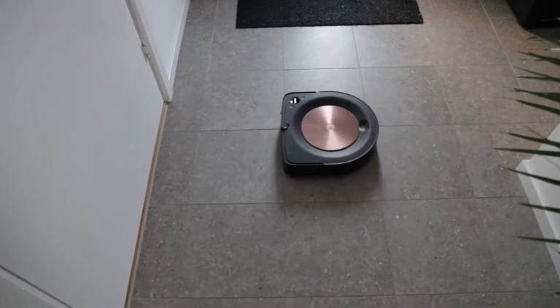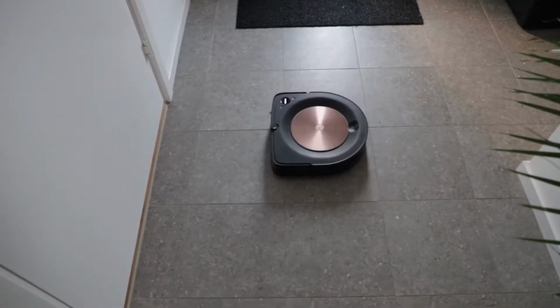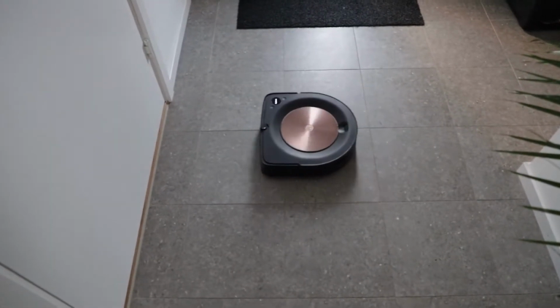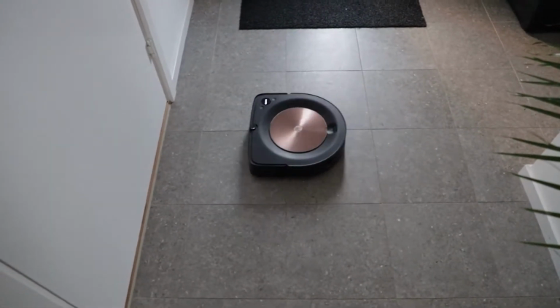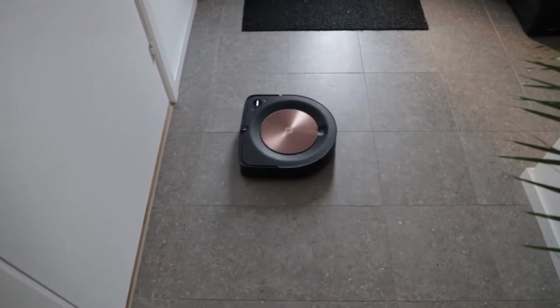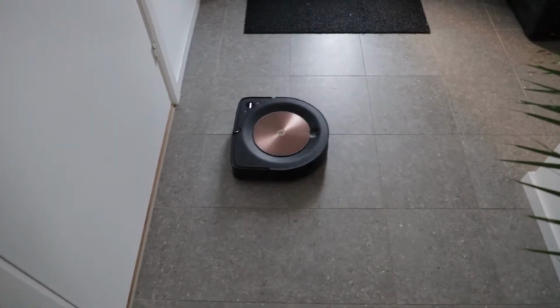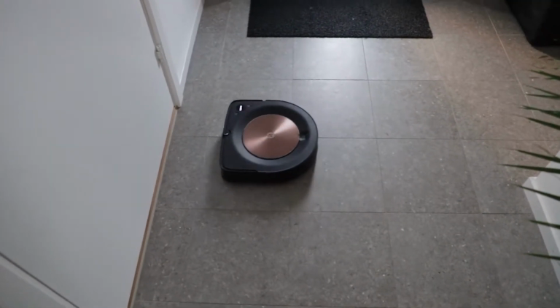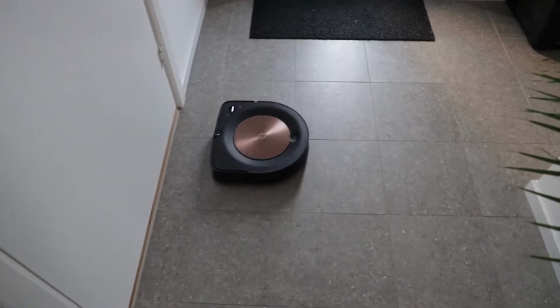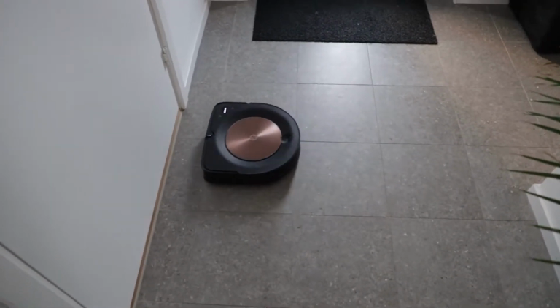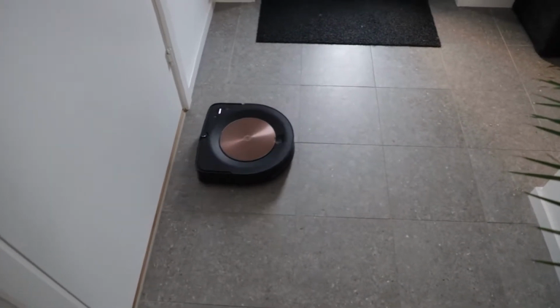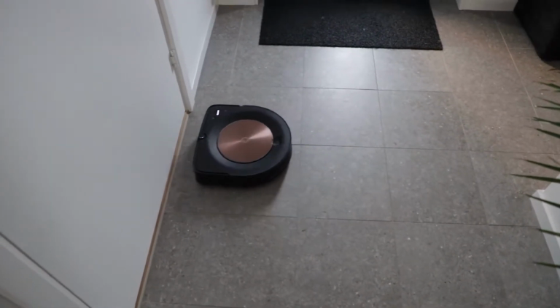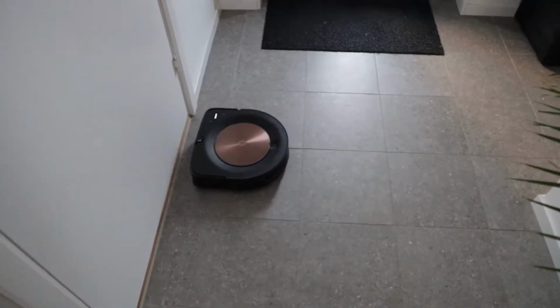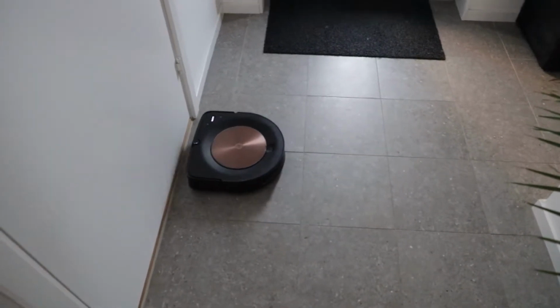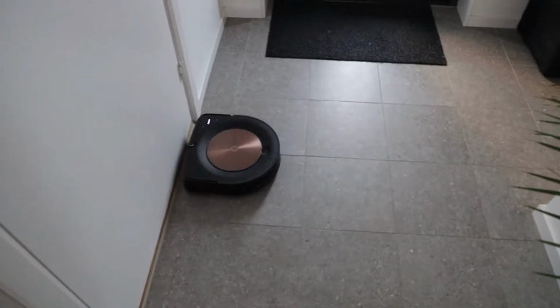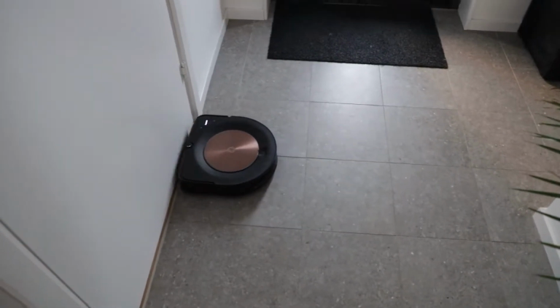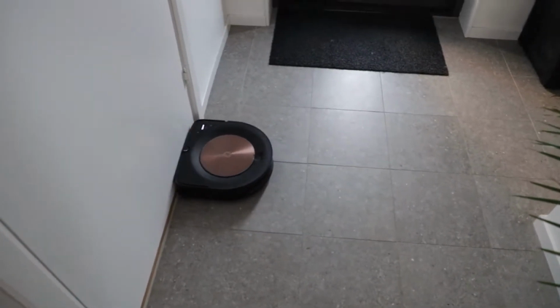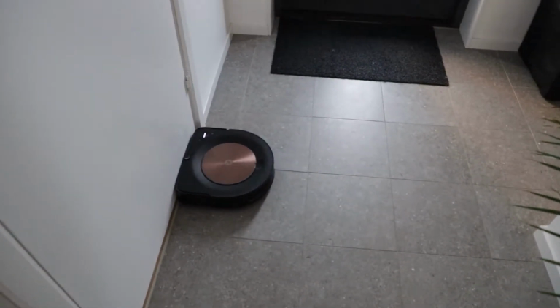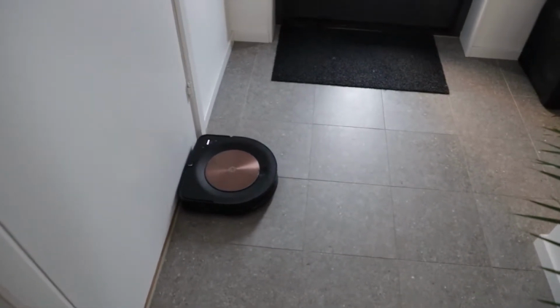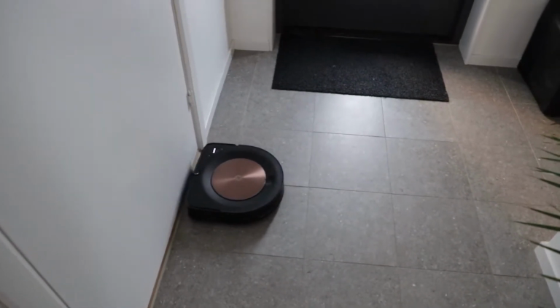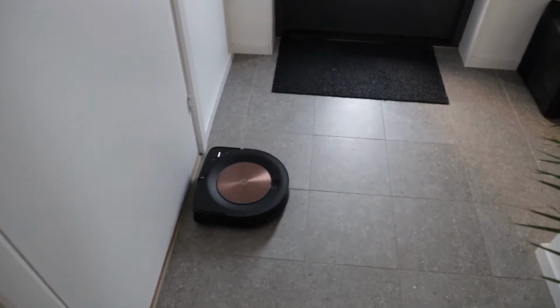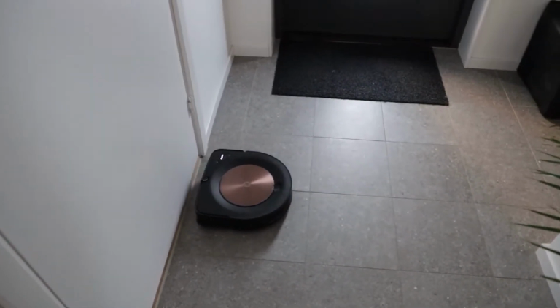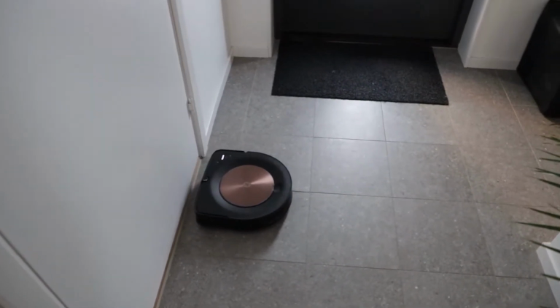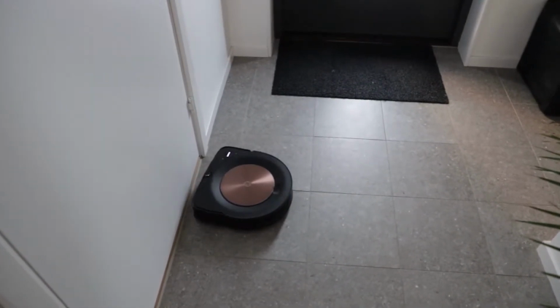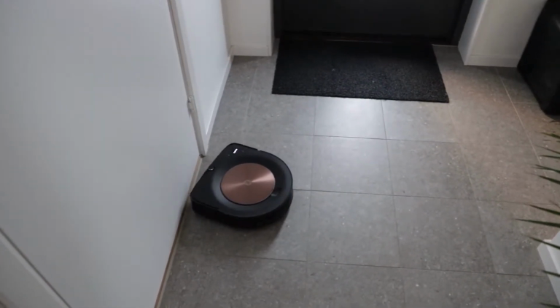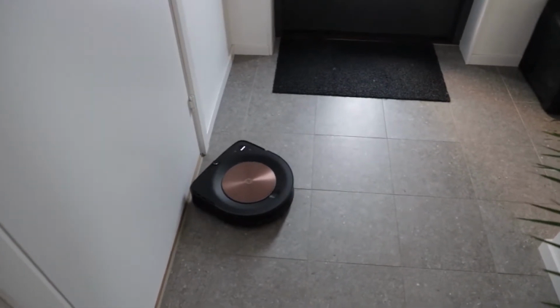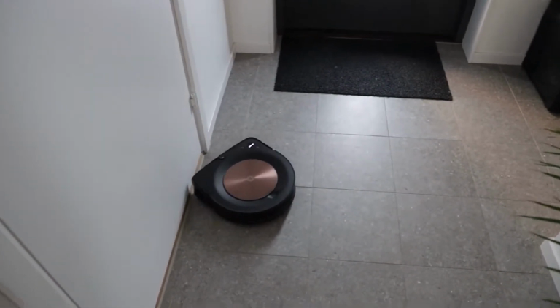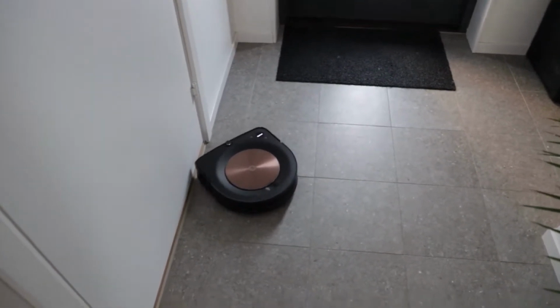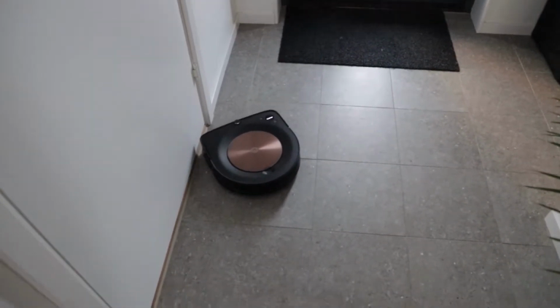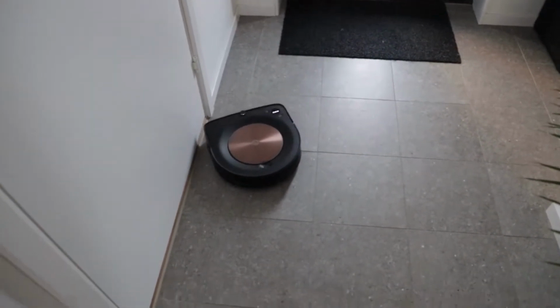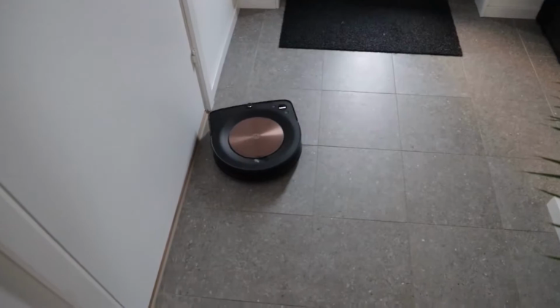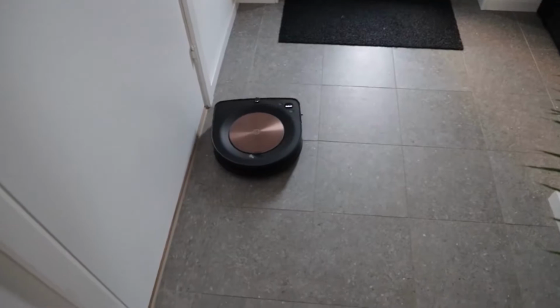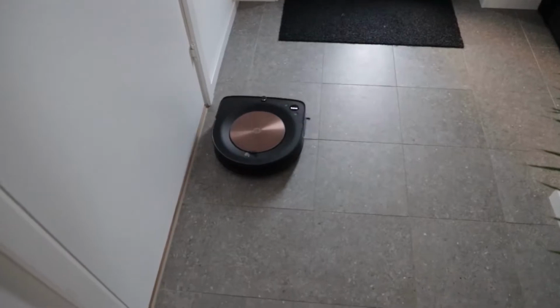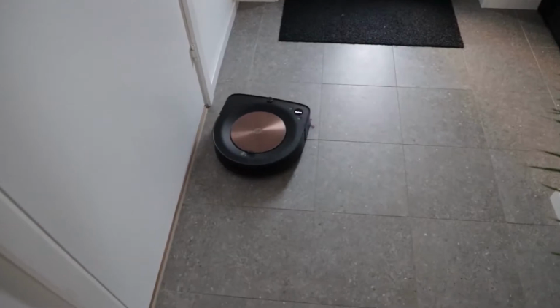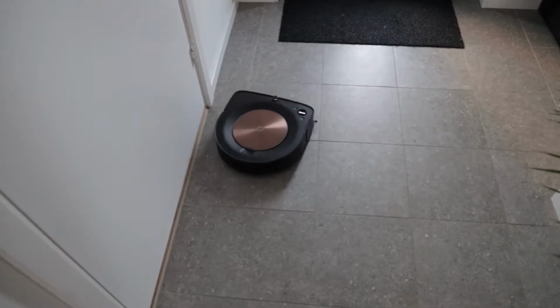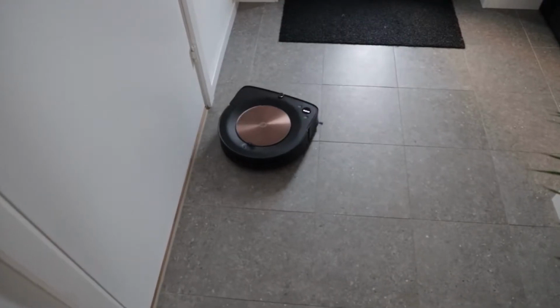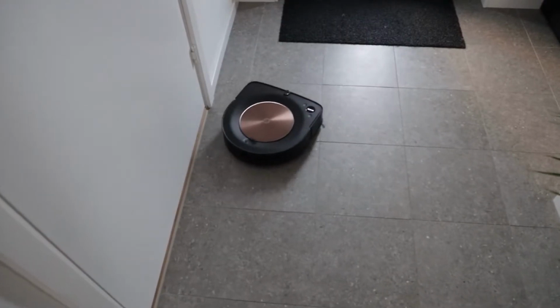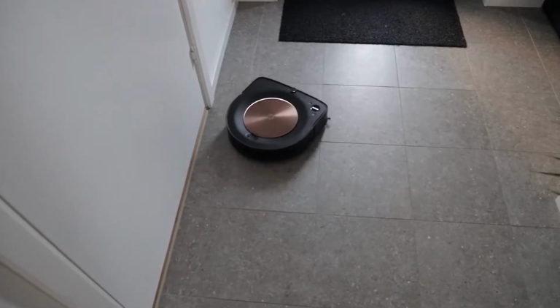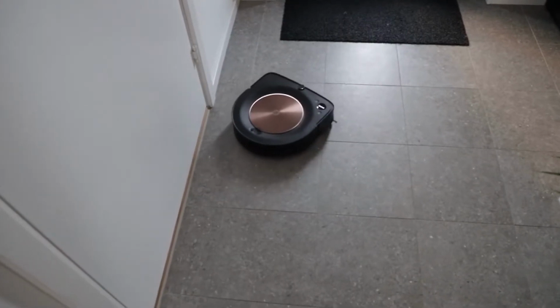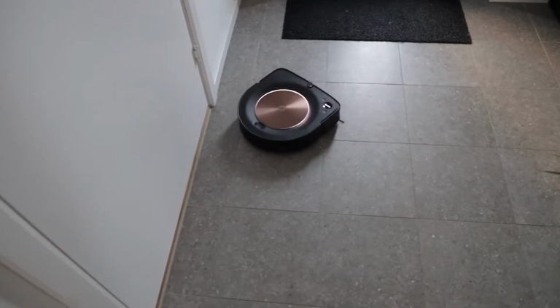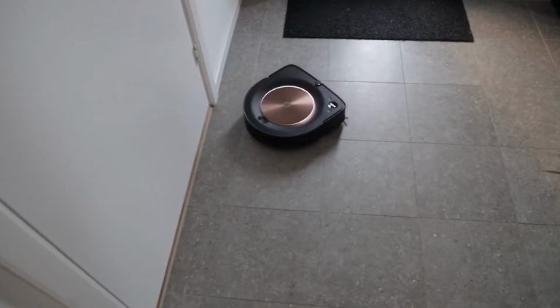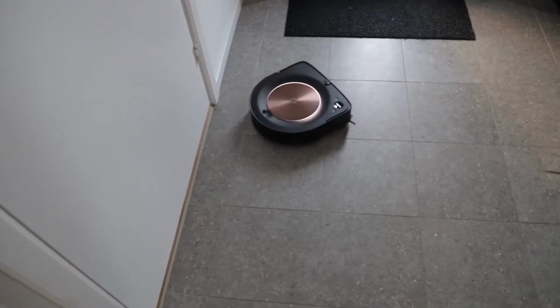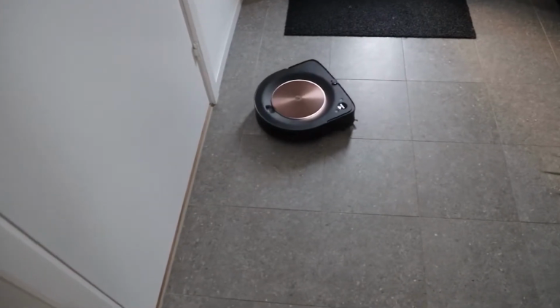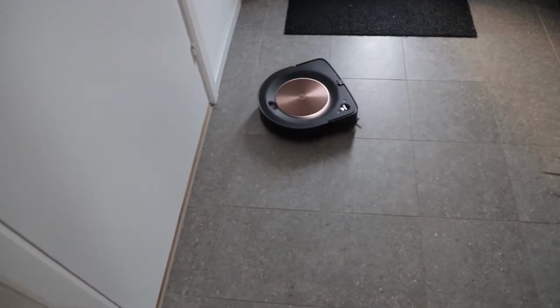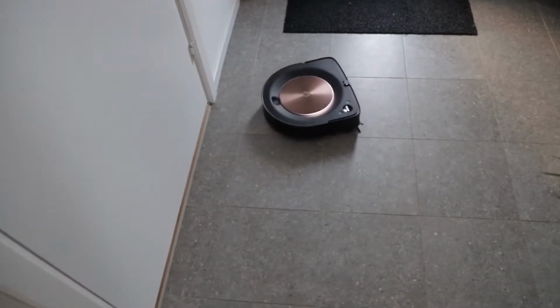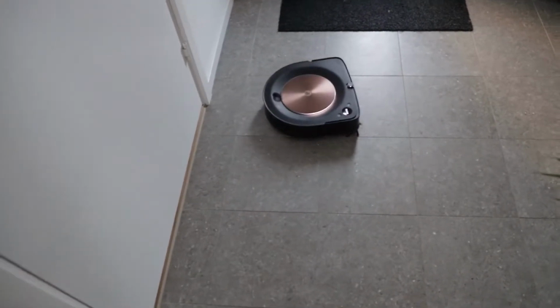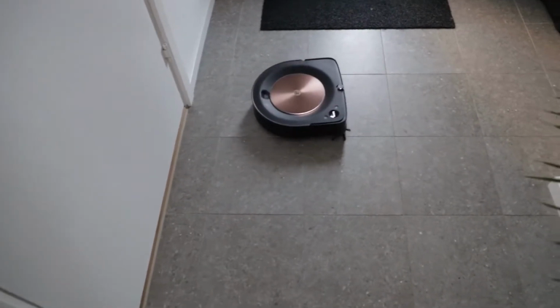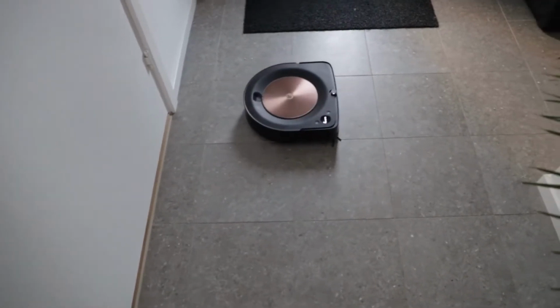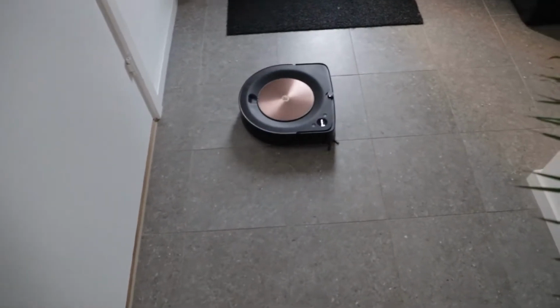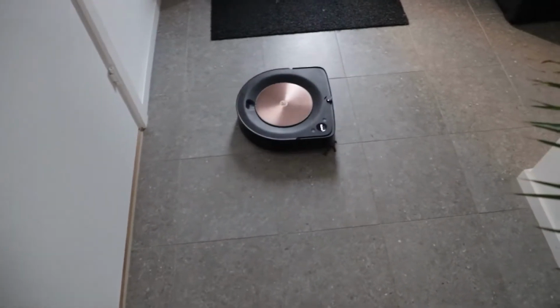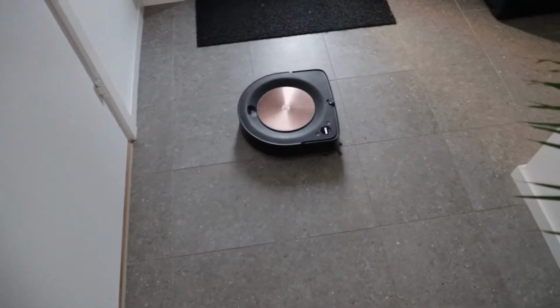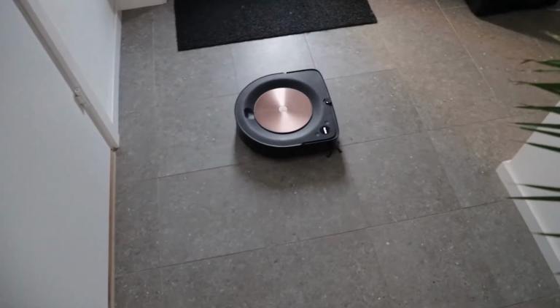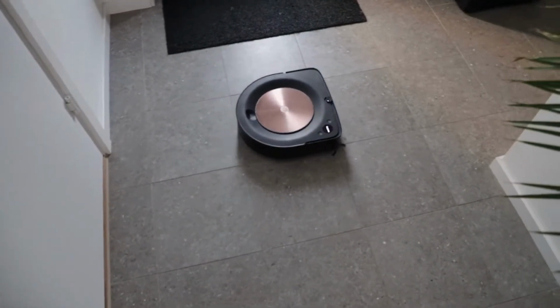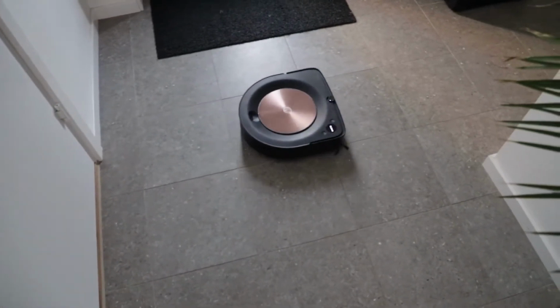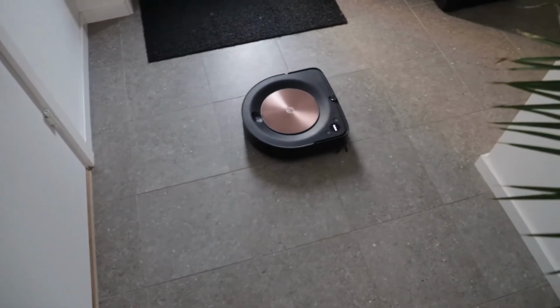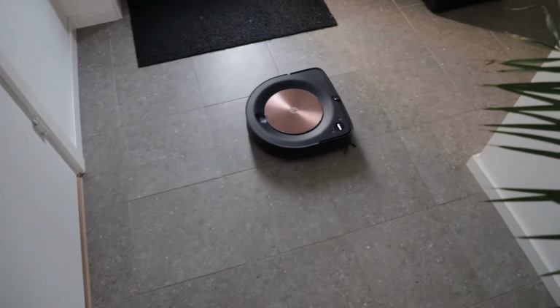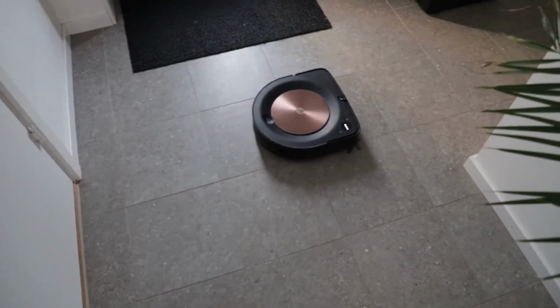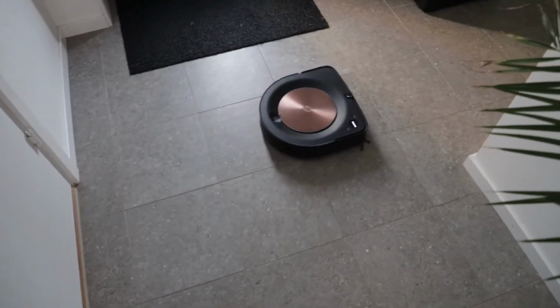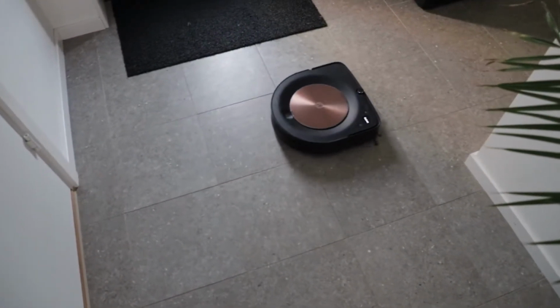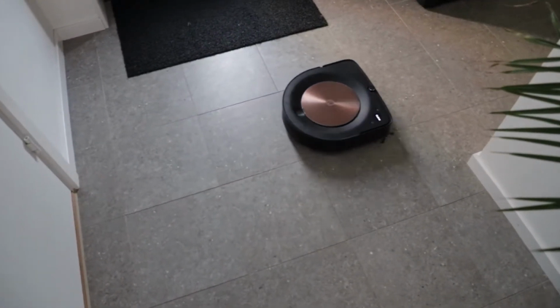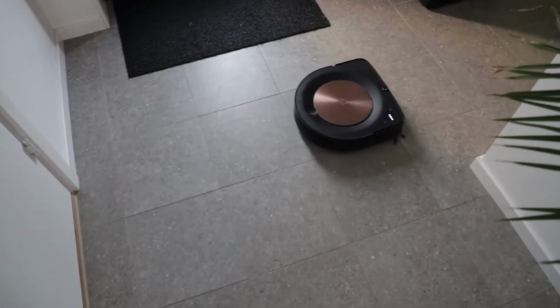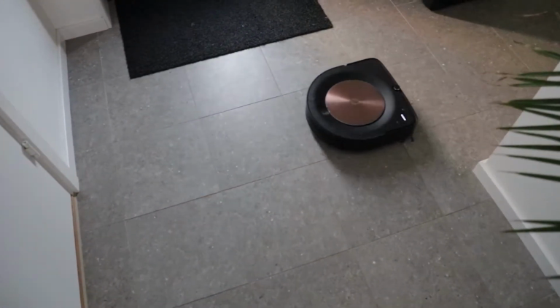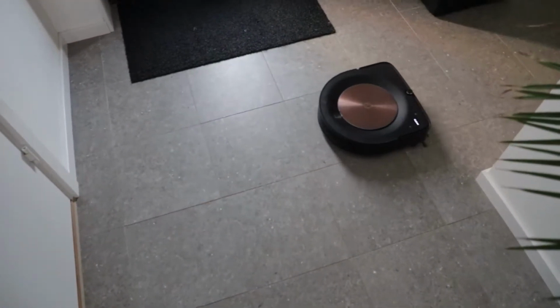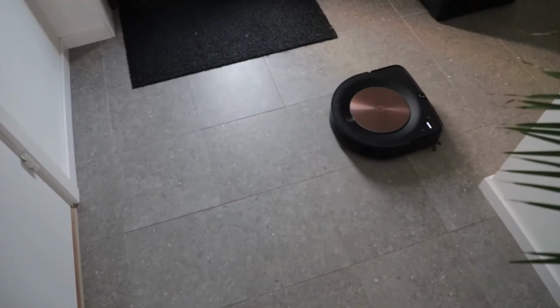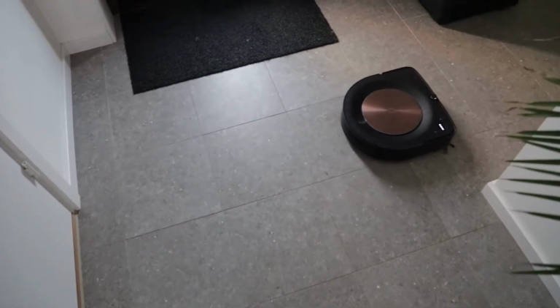In Scandinavia the light is very low these days — it's early January — but still it's performing excellent.